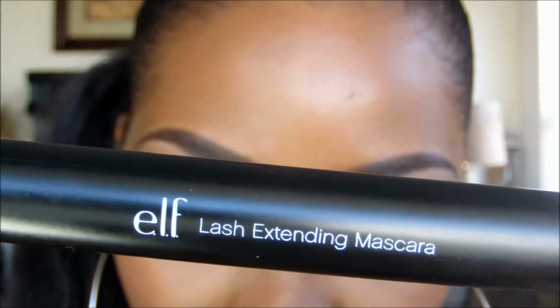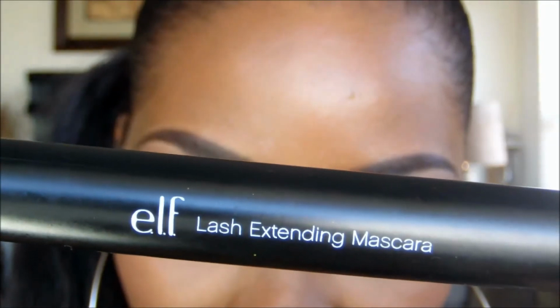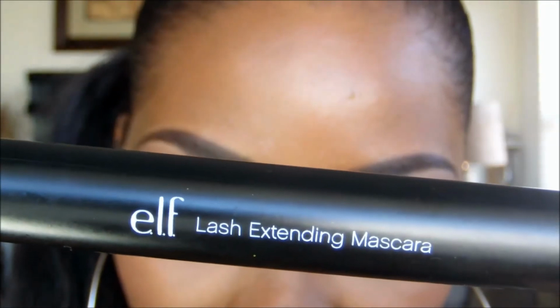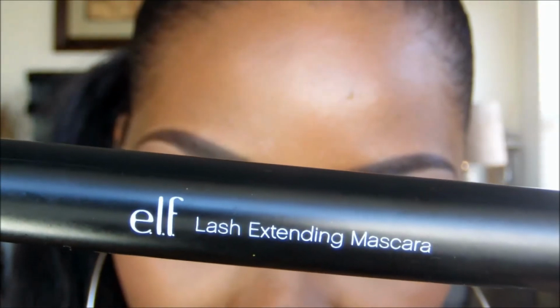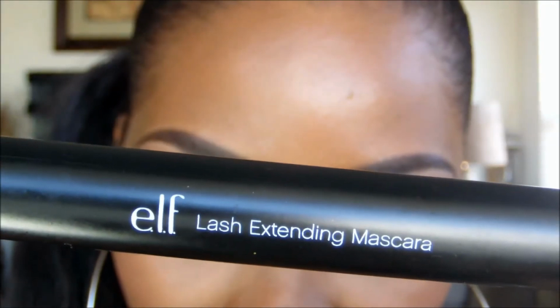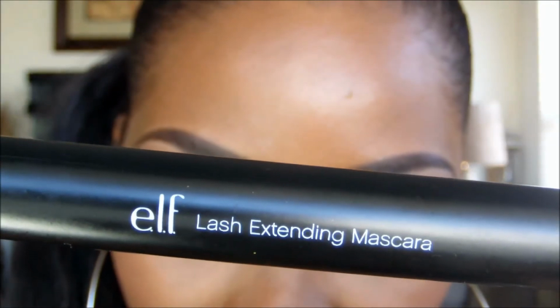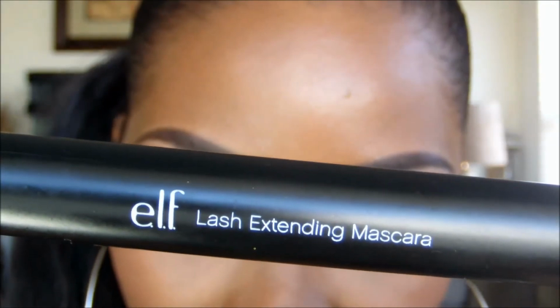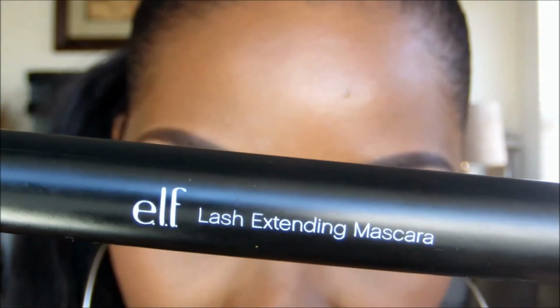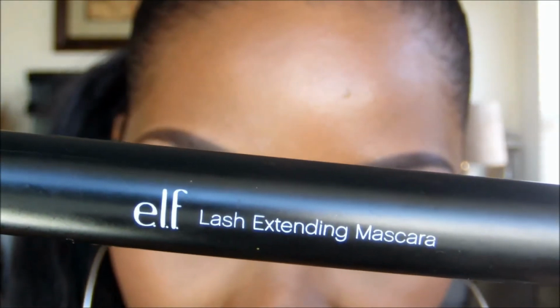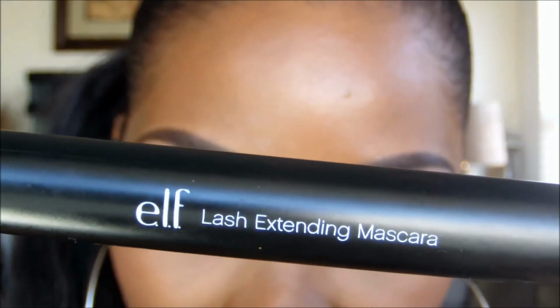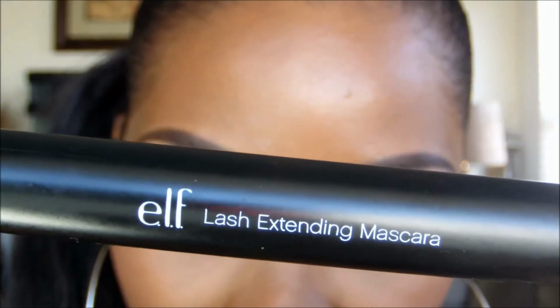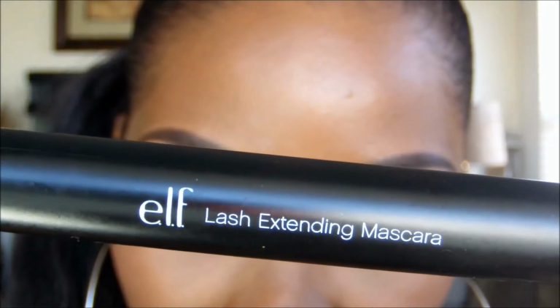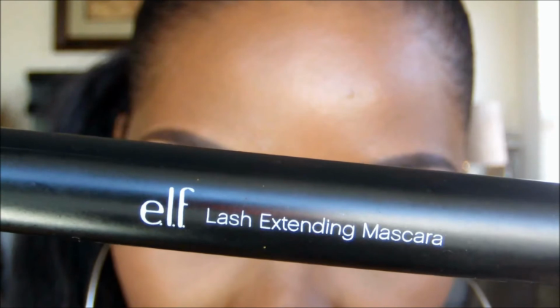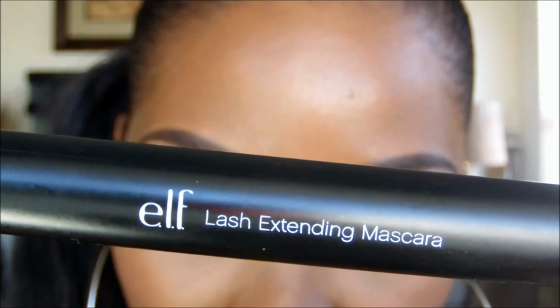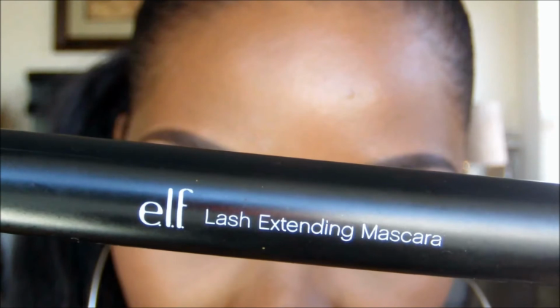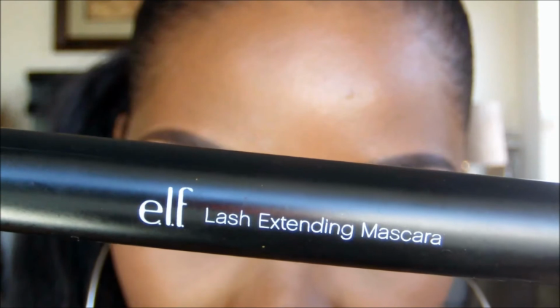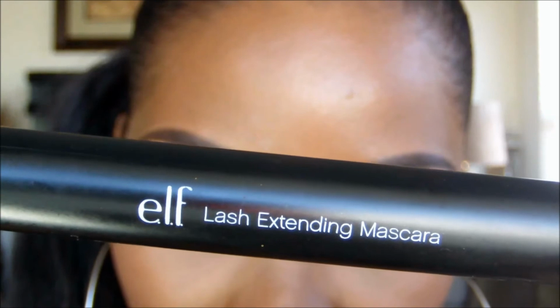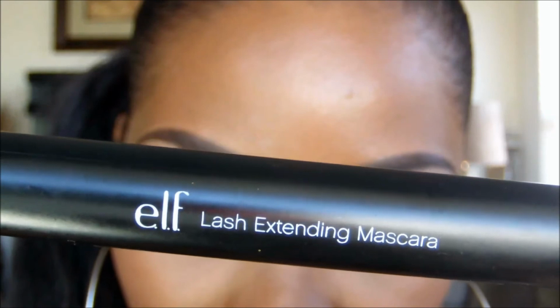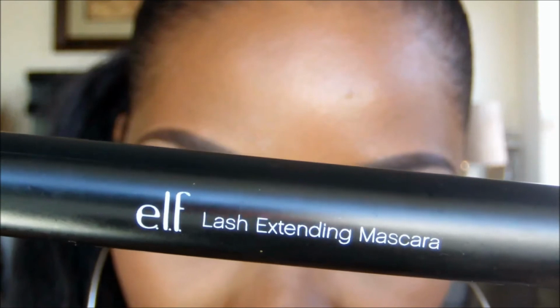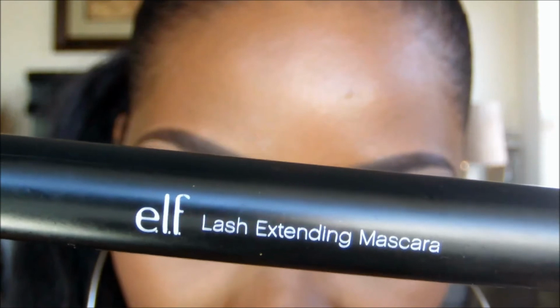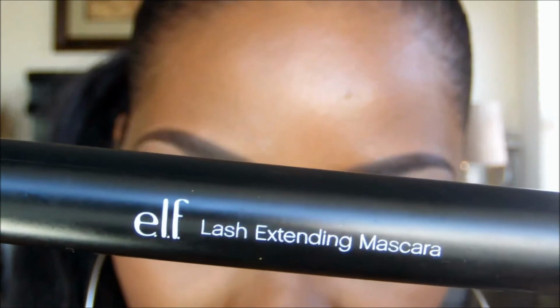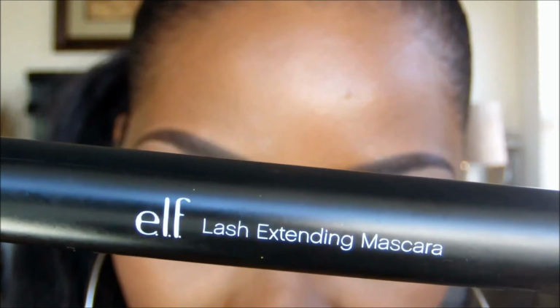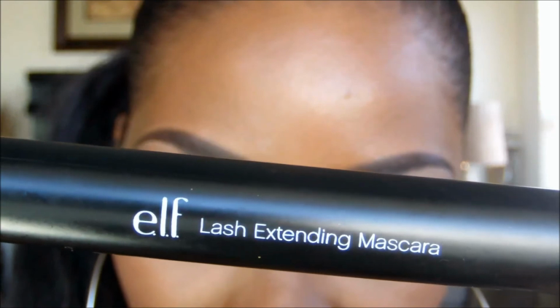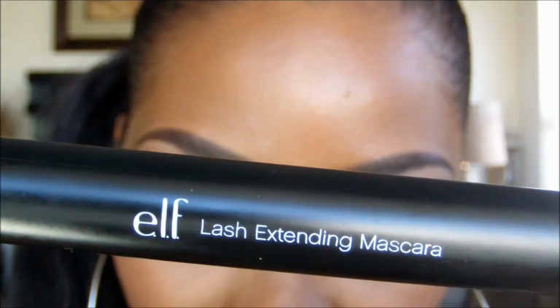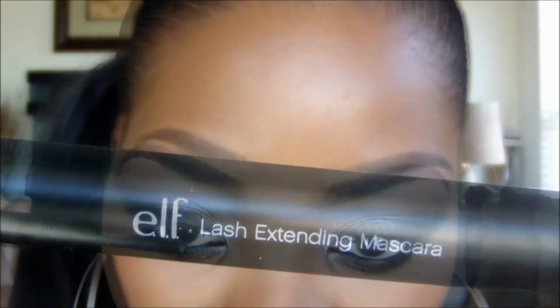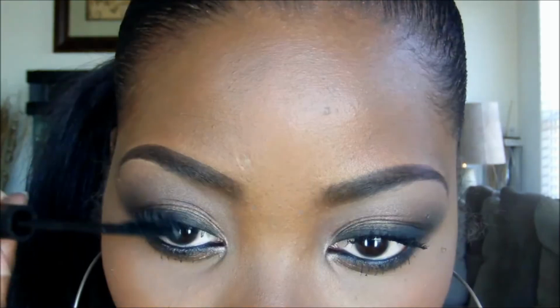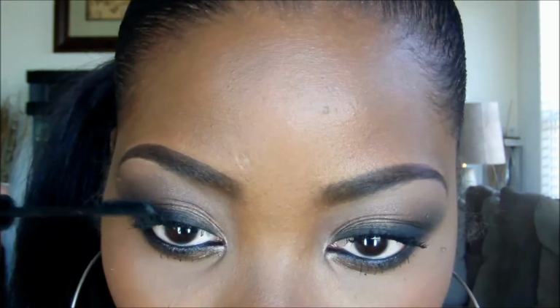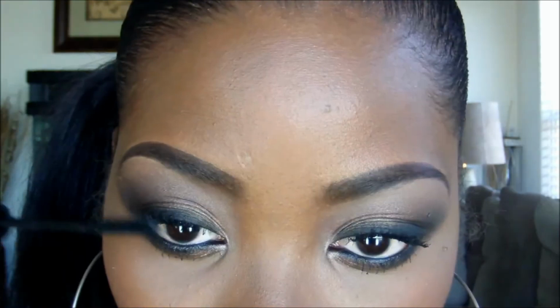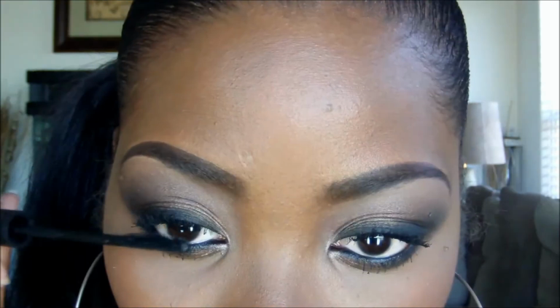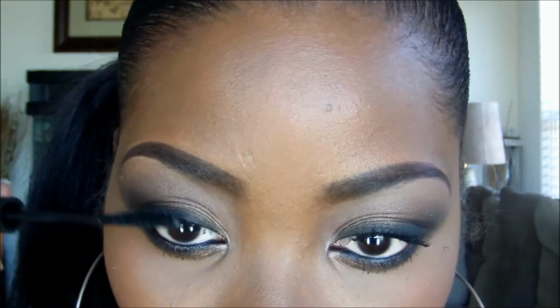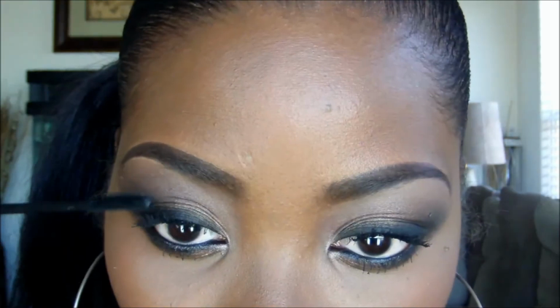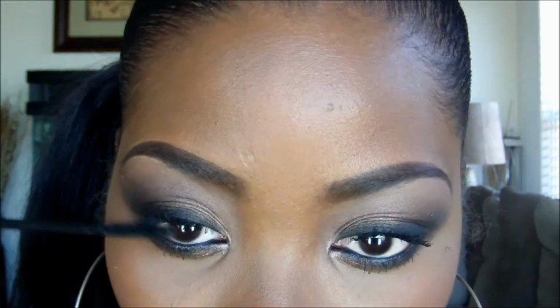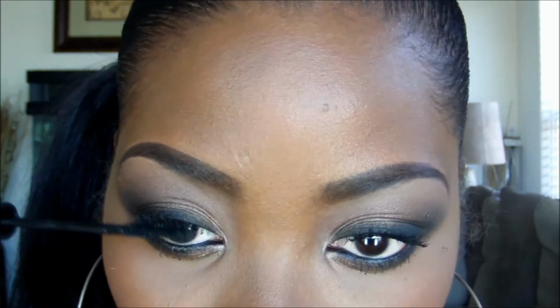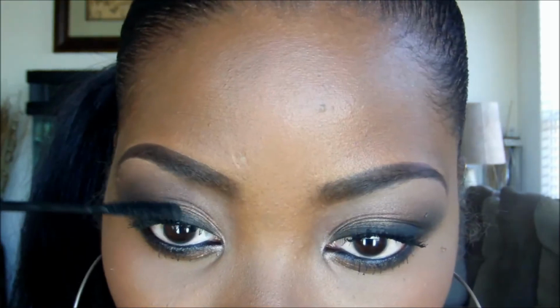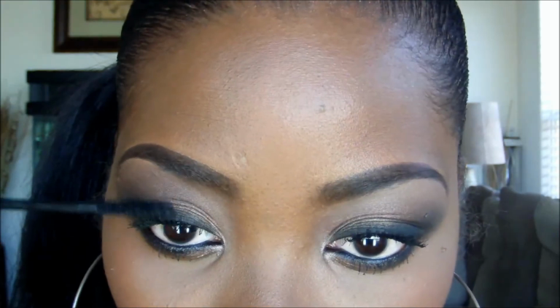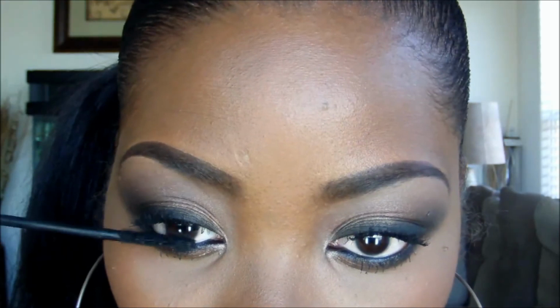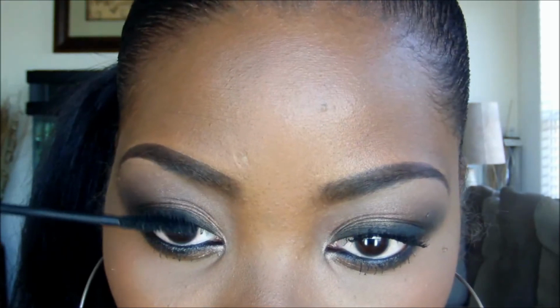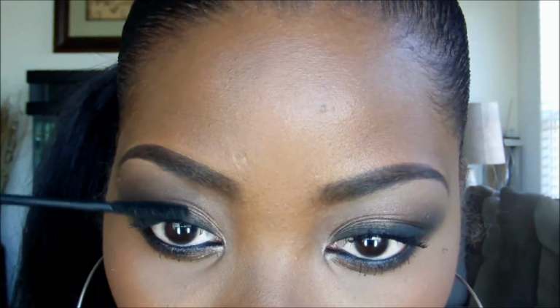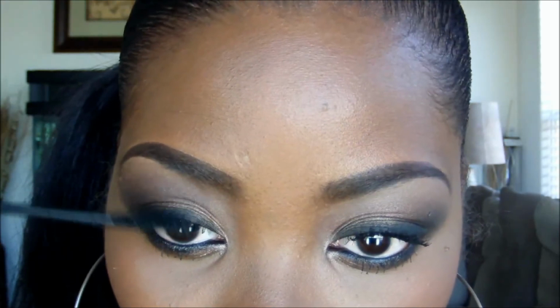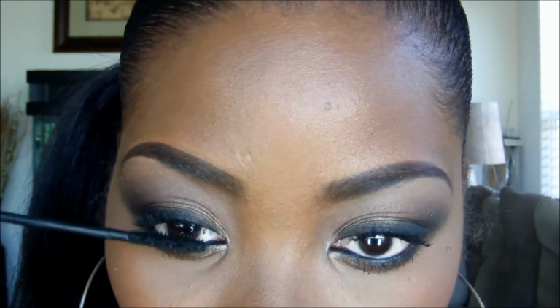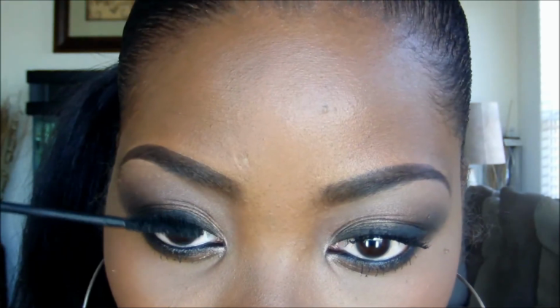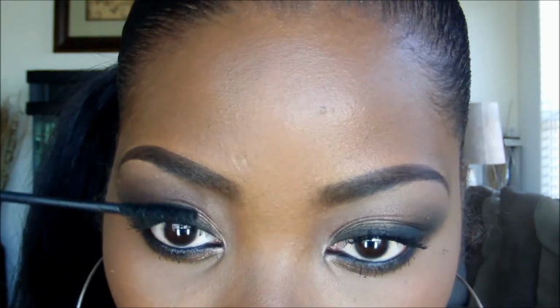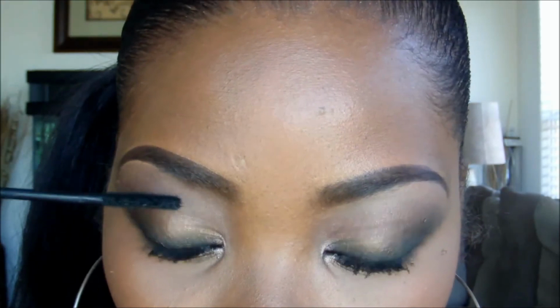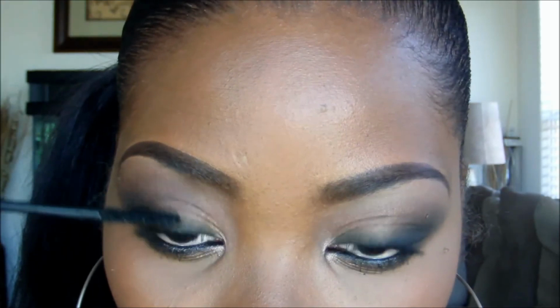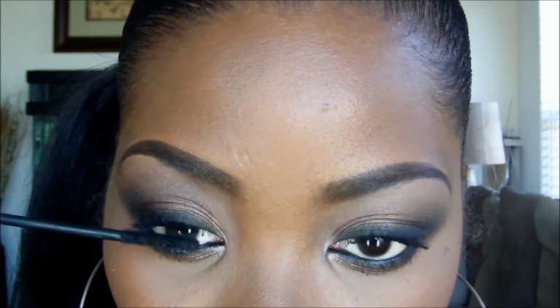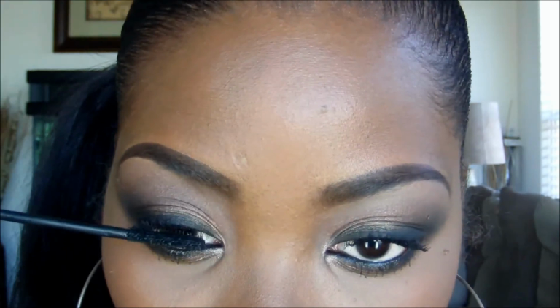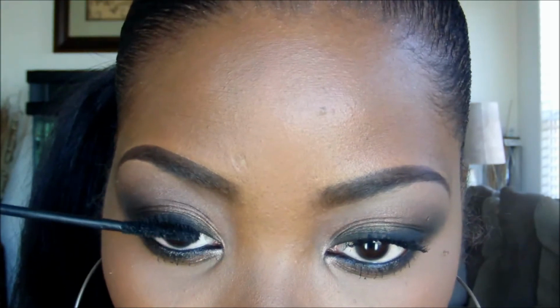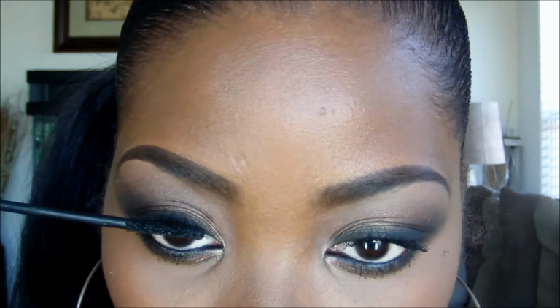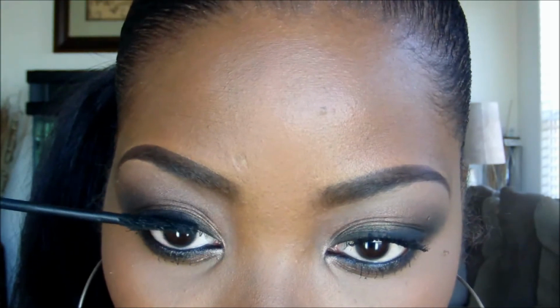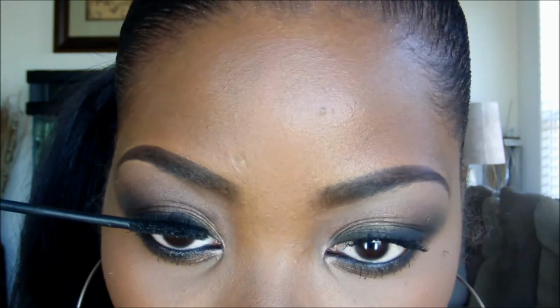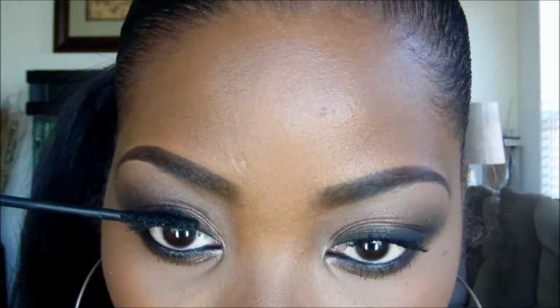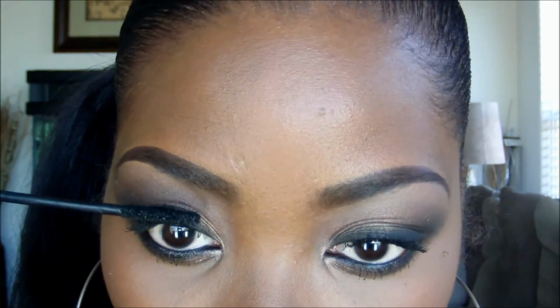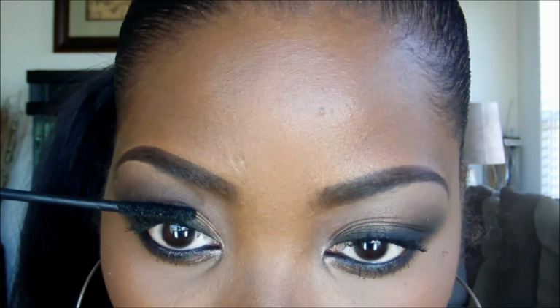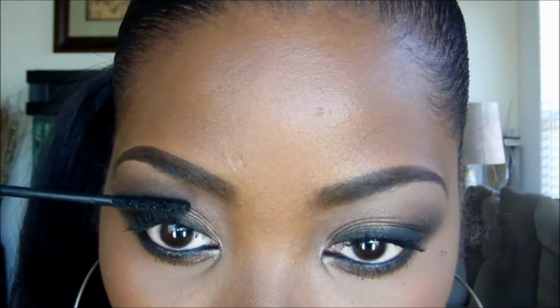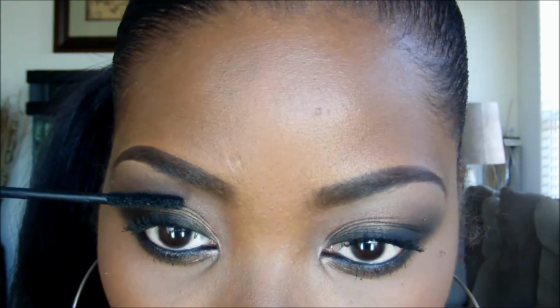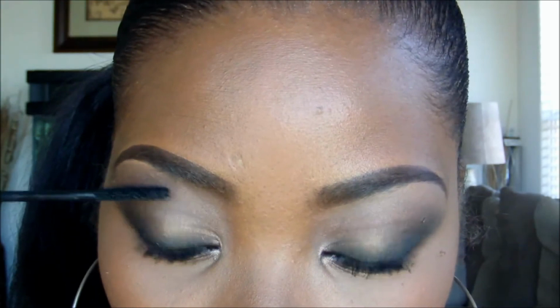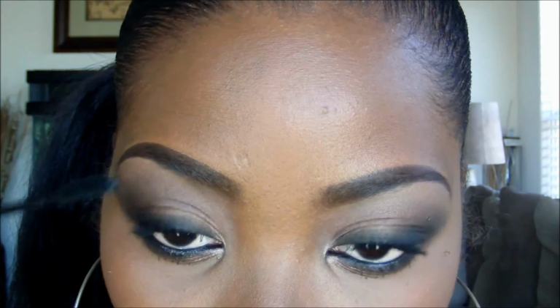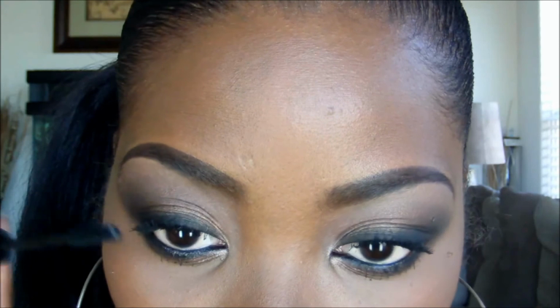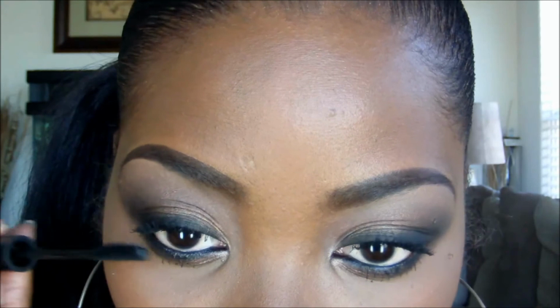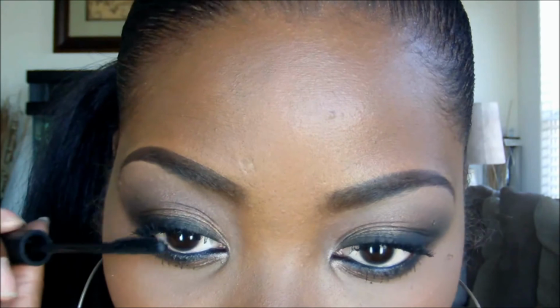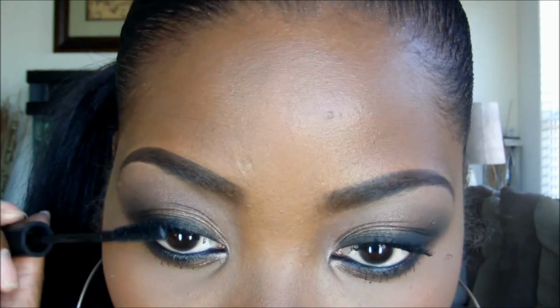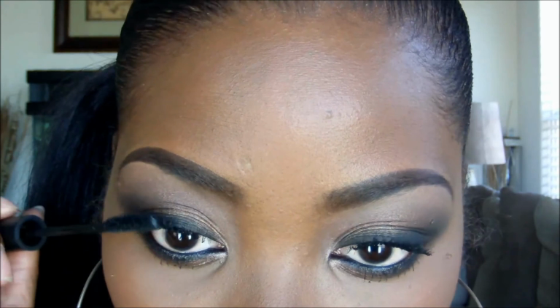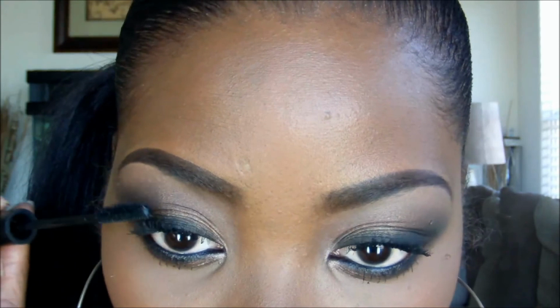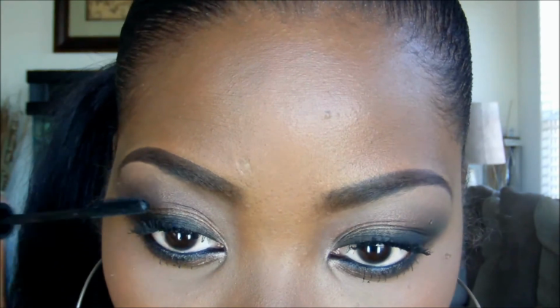Lastly, I'm using the ELF Studio Lash Extending Mascara and applying several coats to my top and bottom lashes.